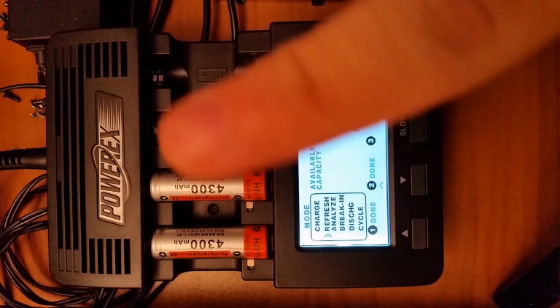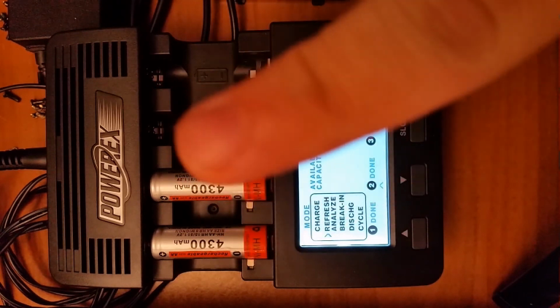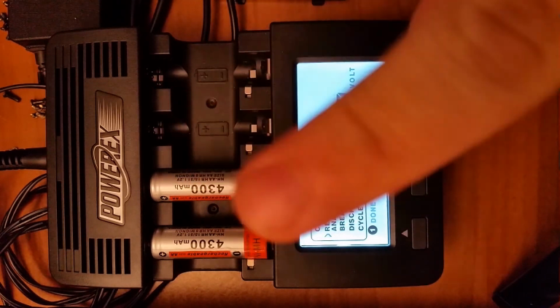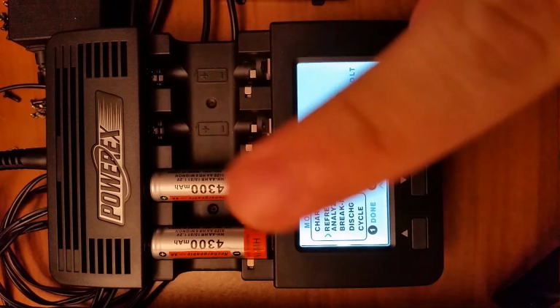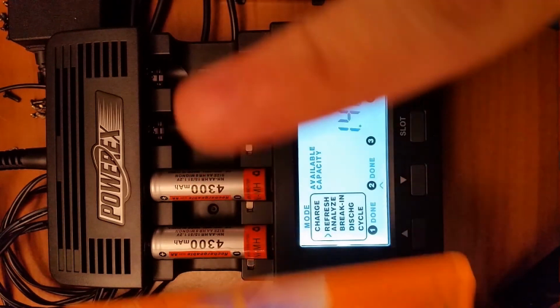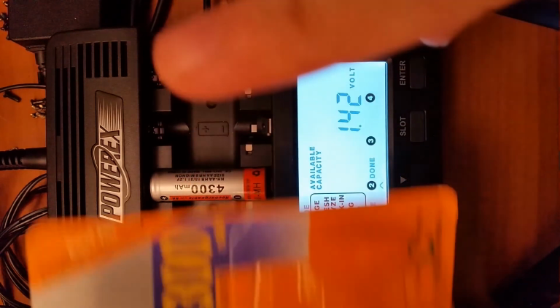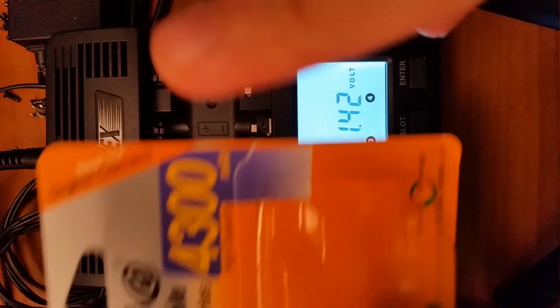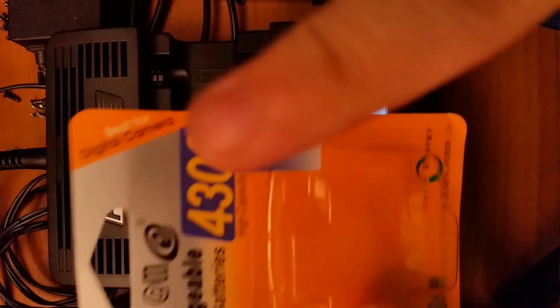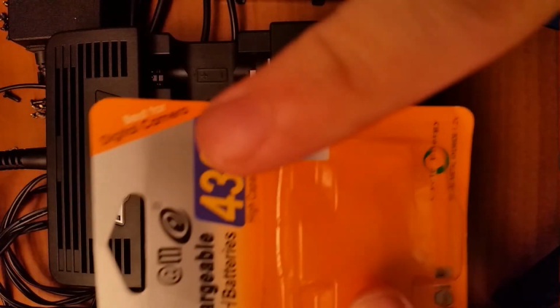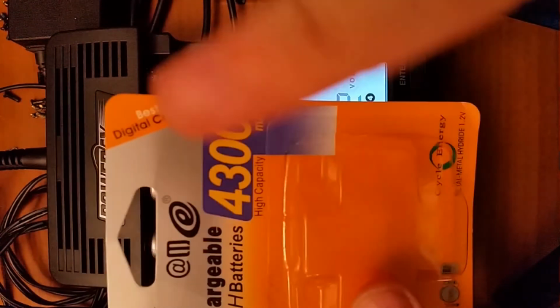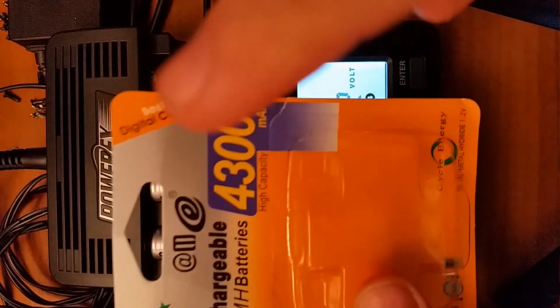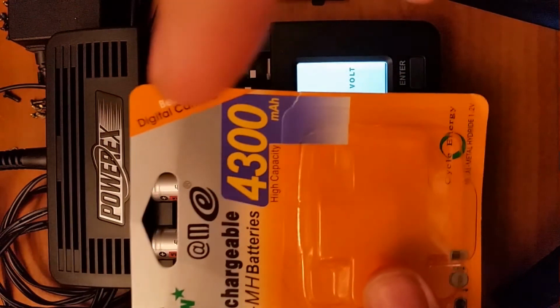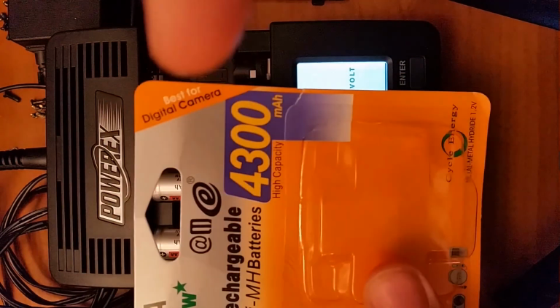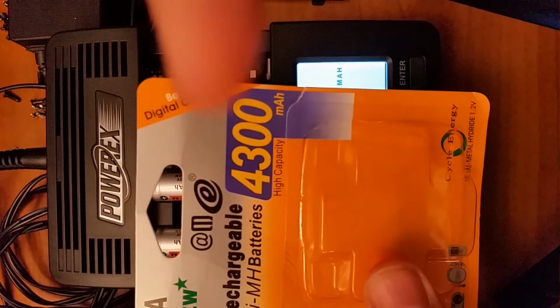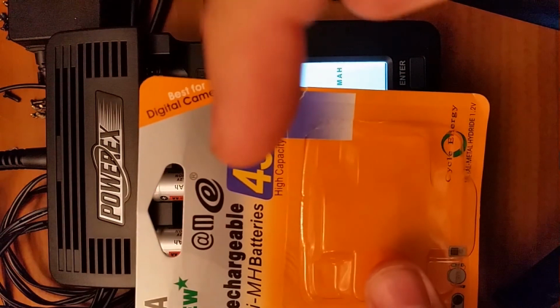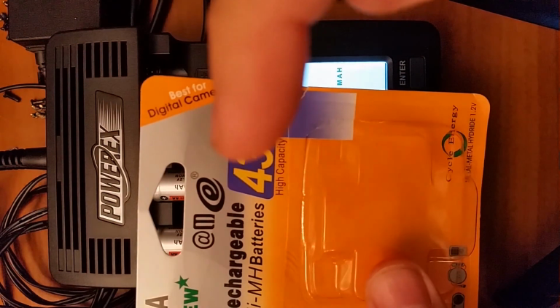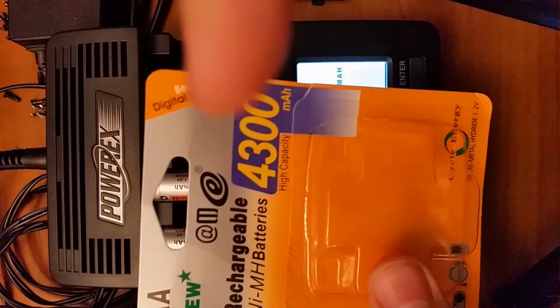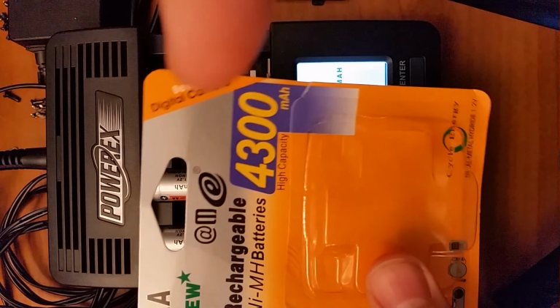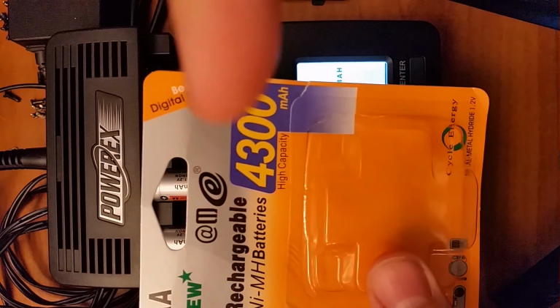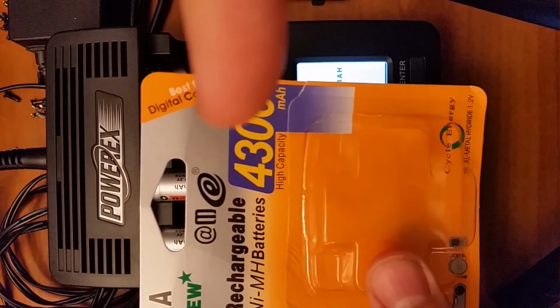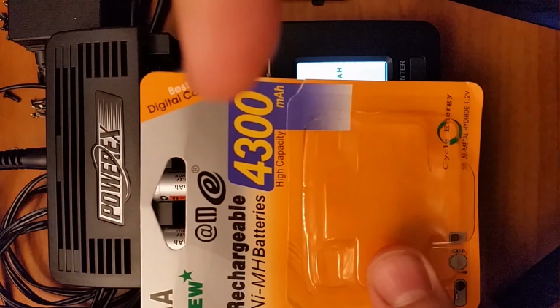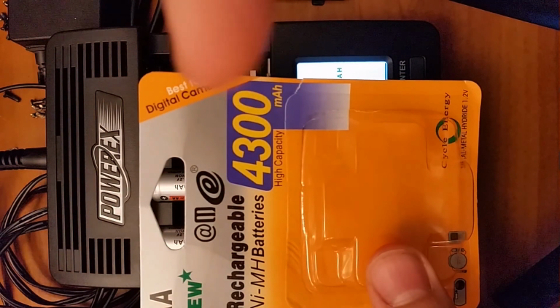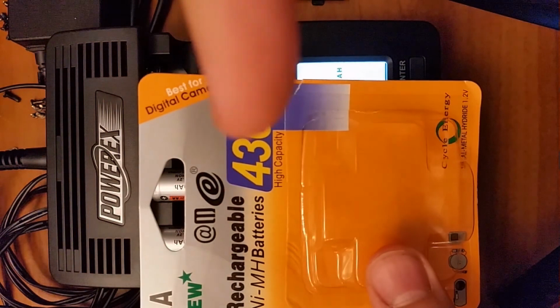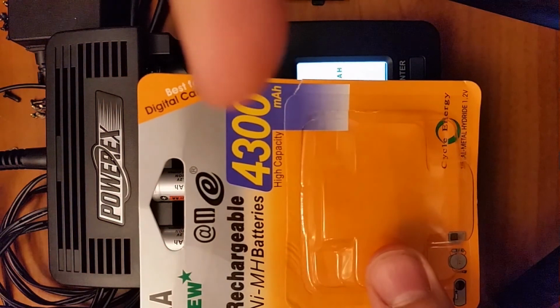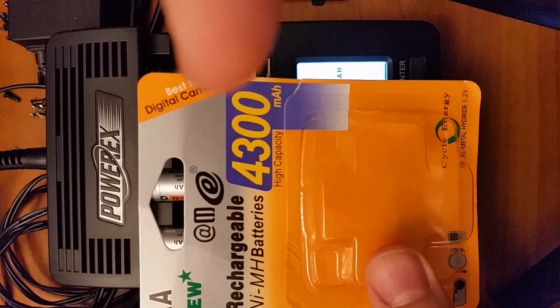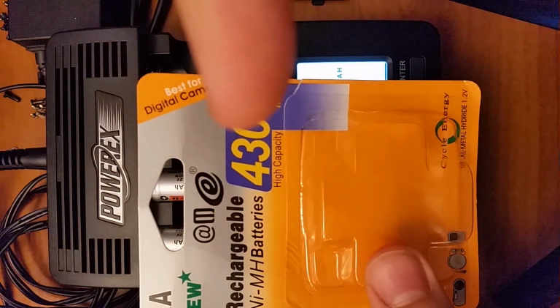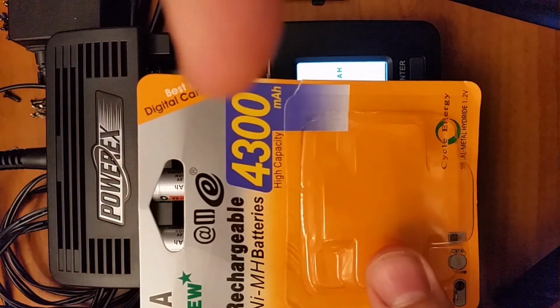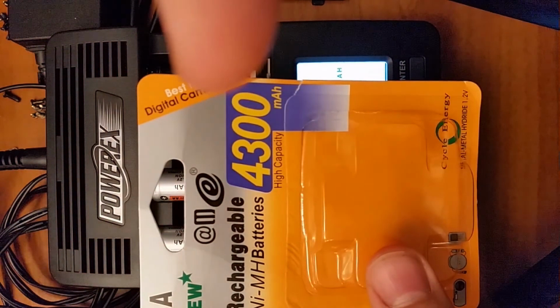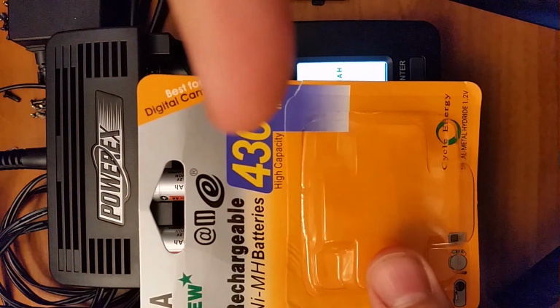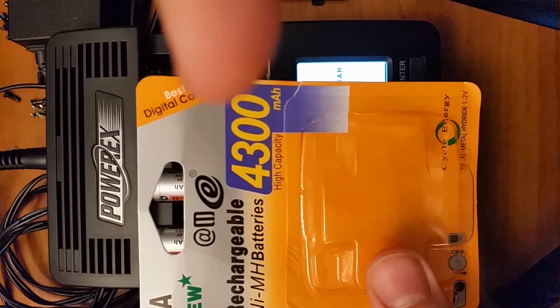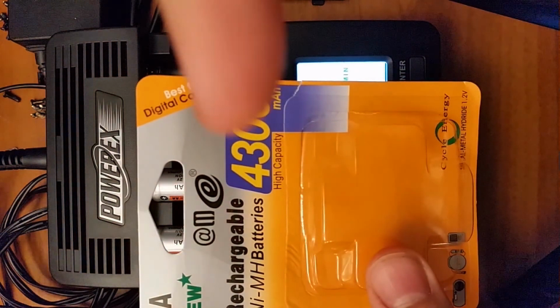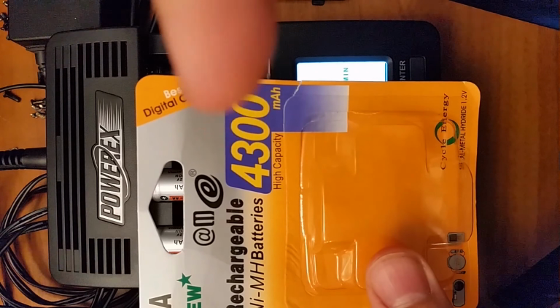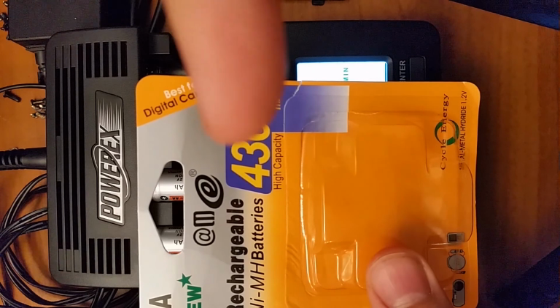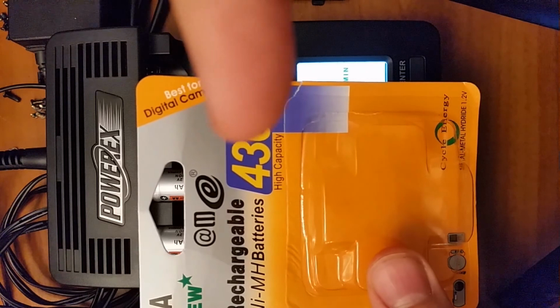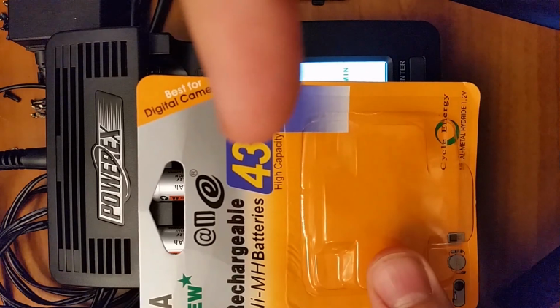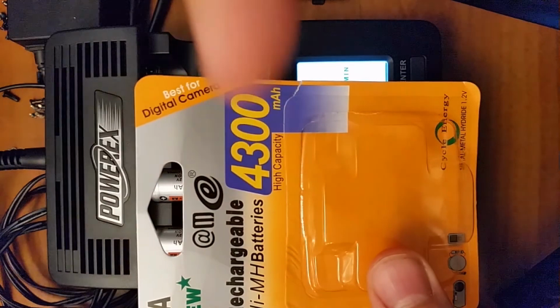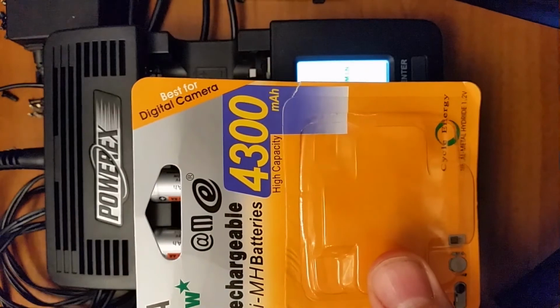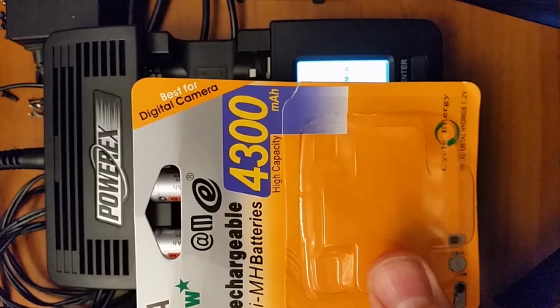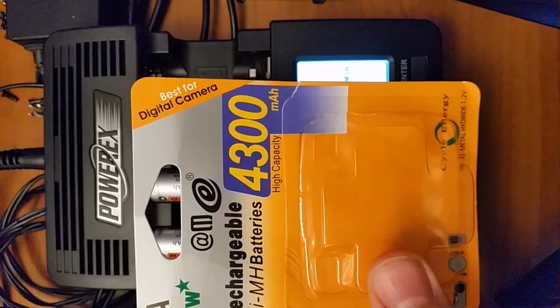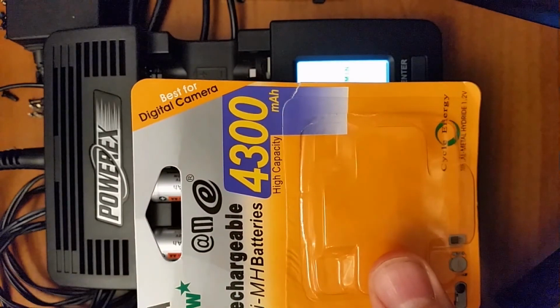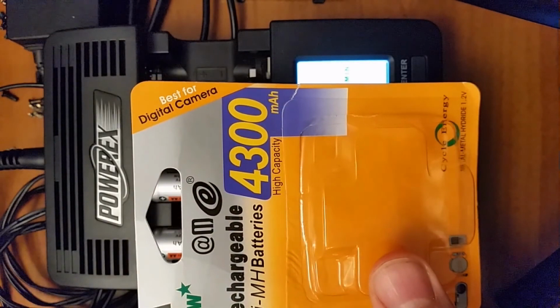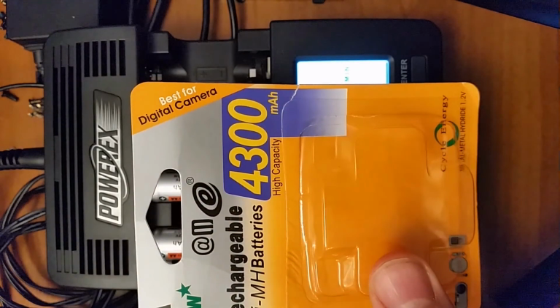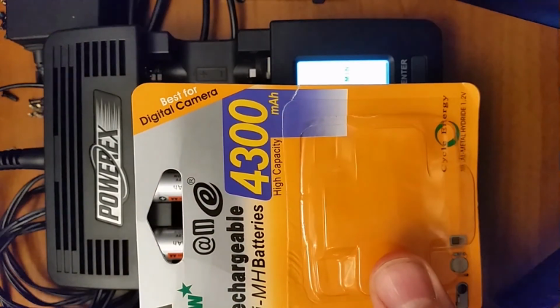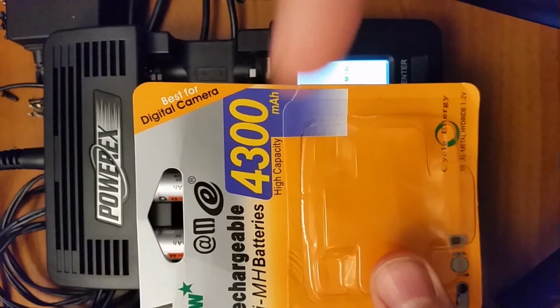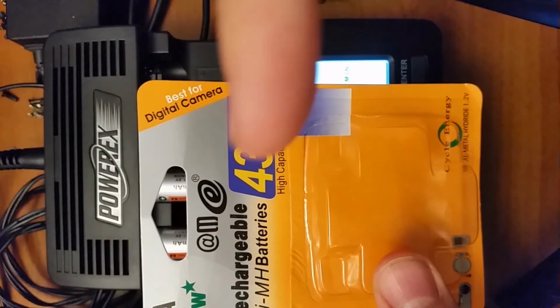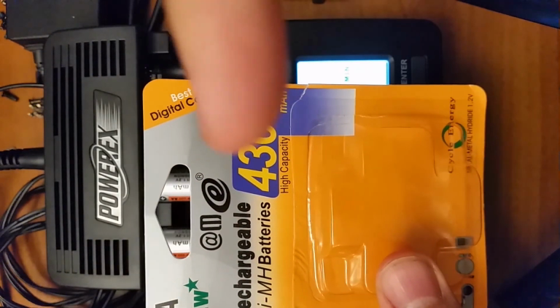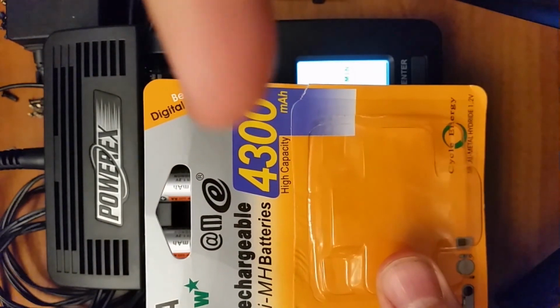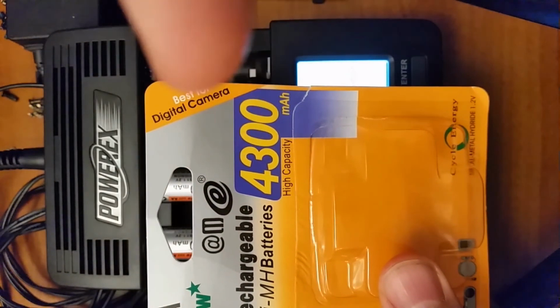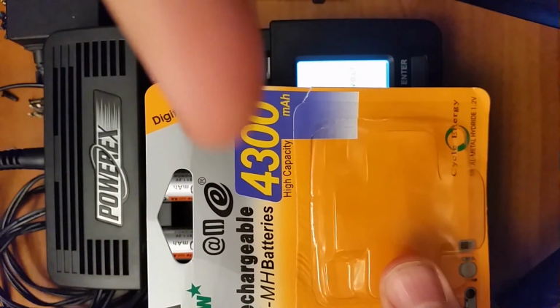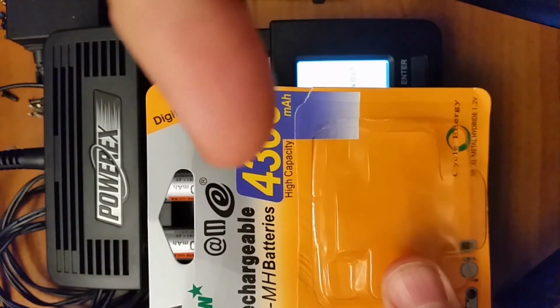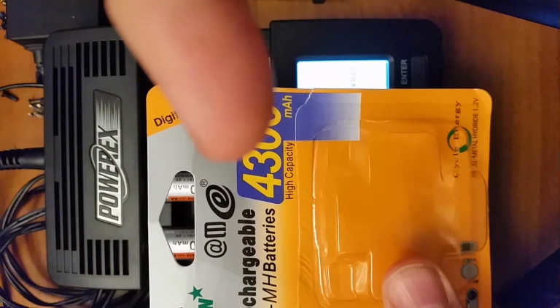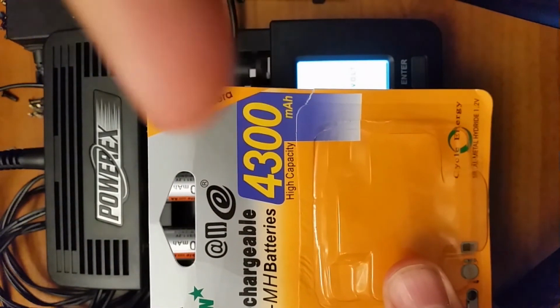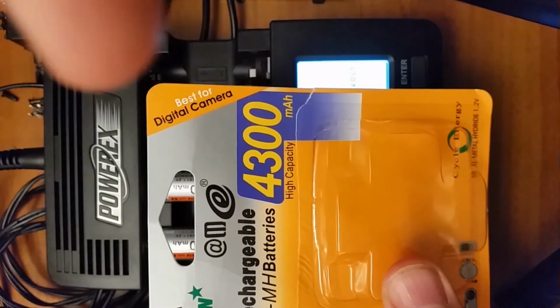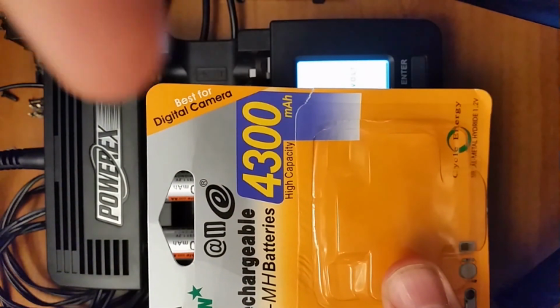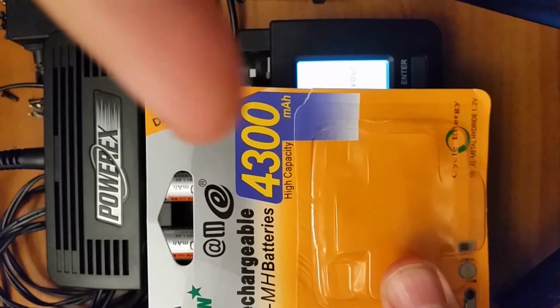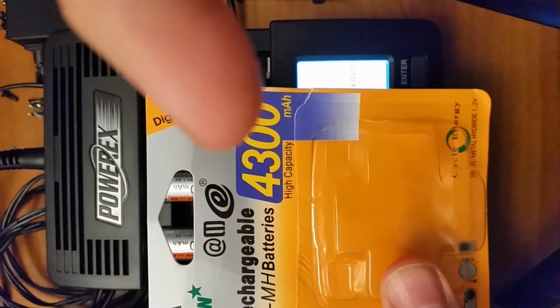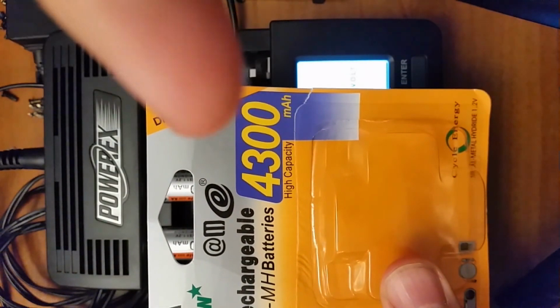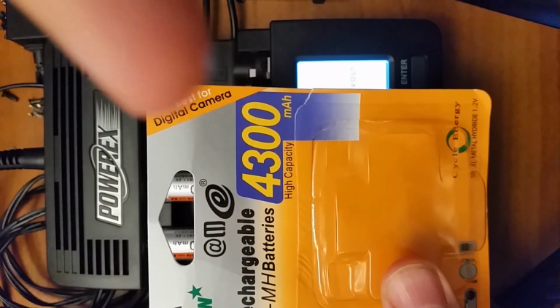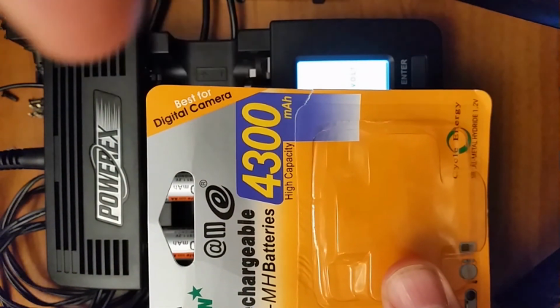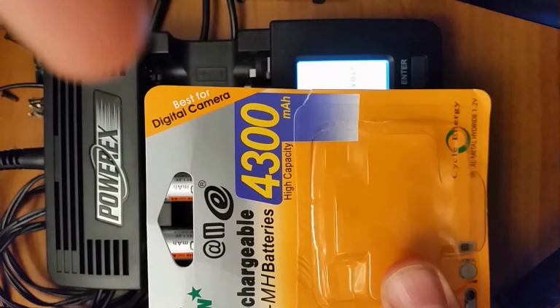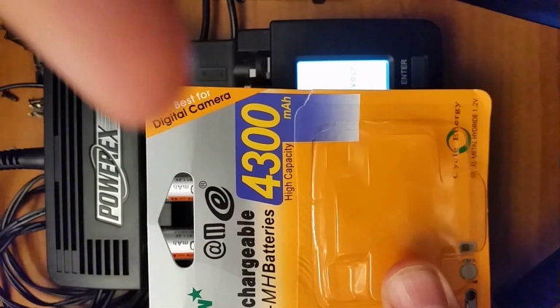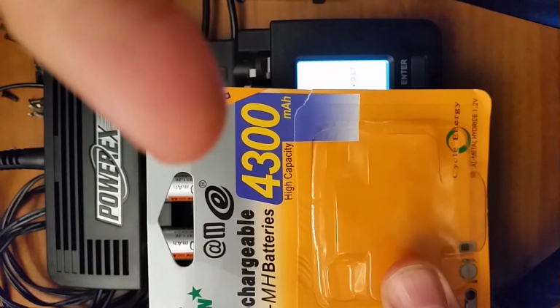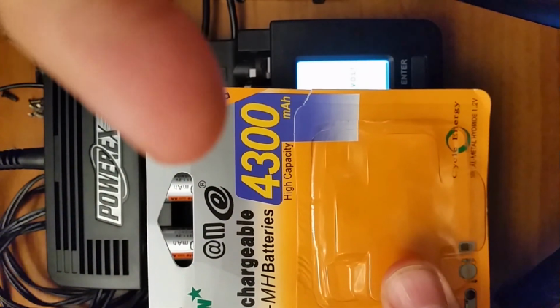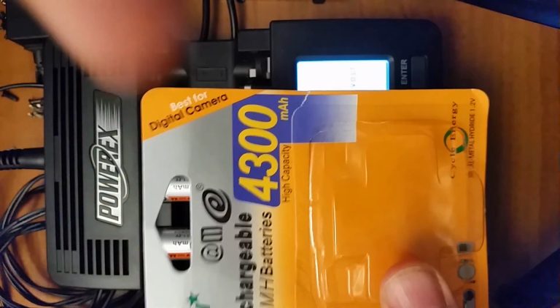Don't buy this type of battery — they are fake!